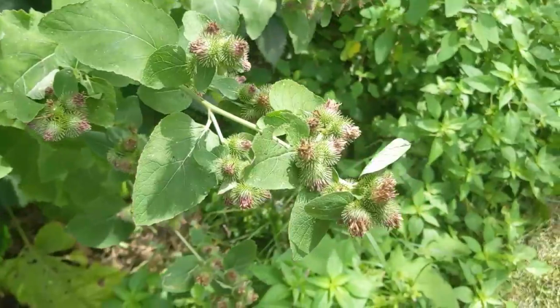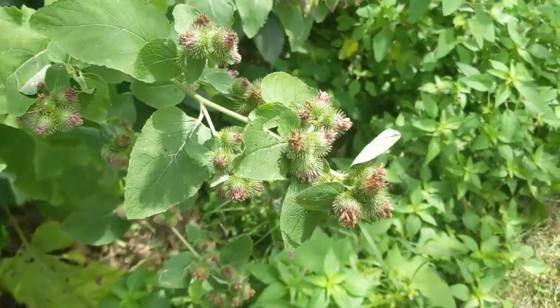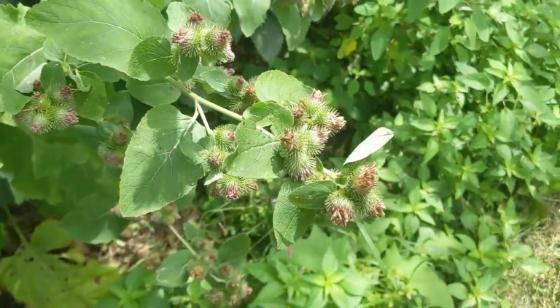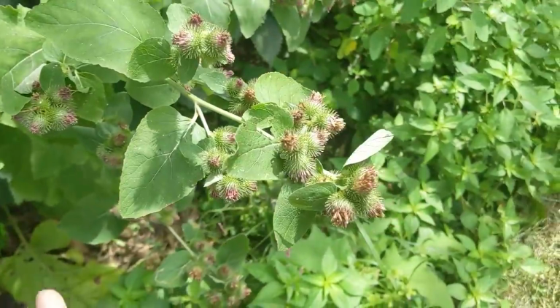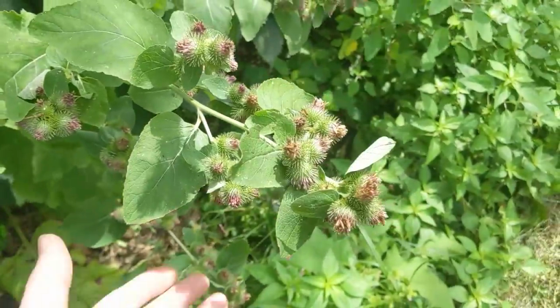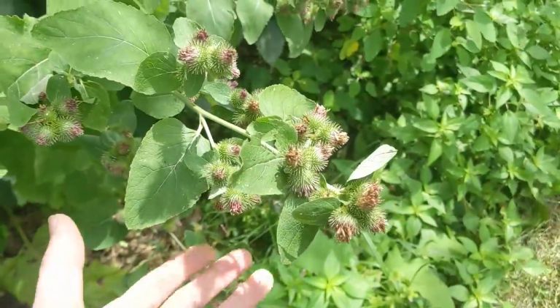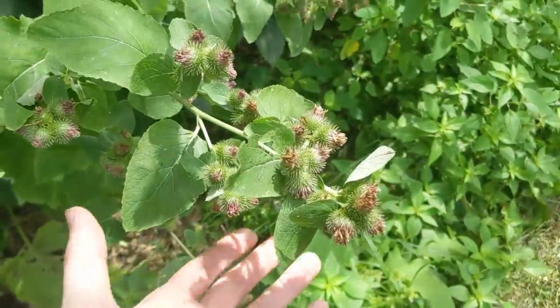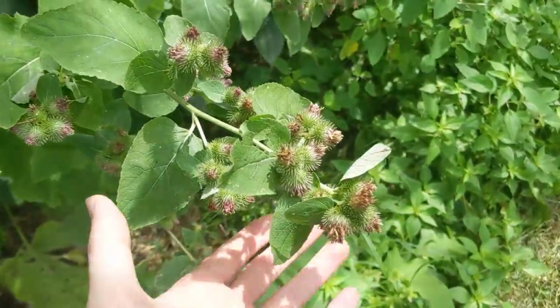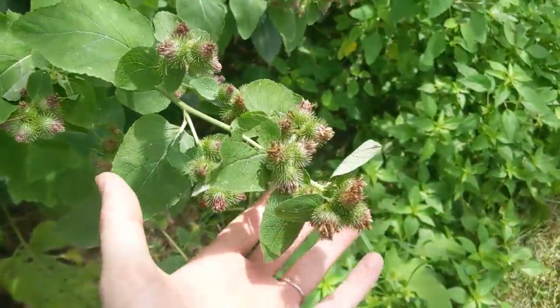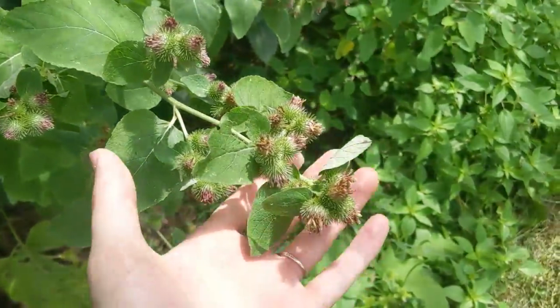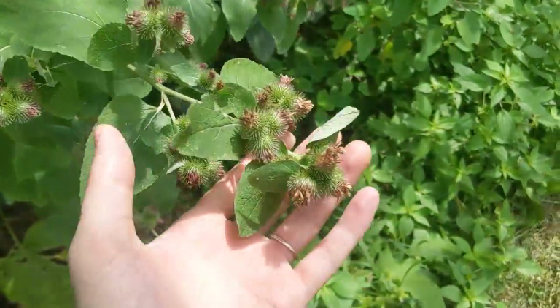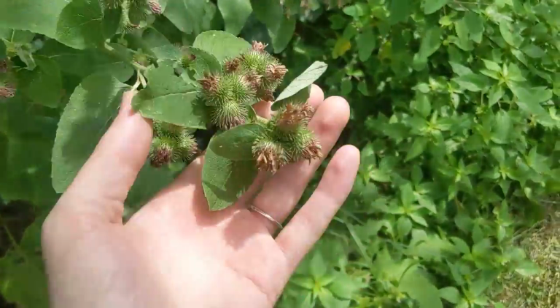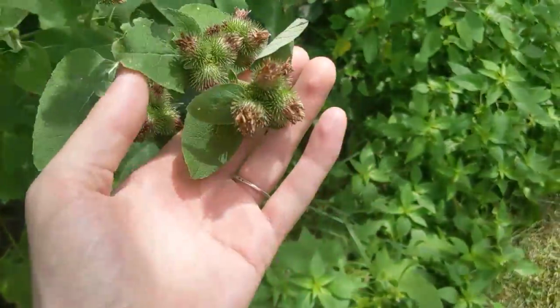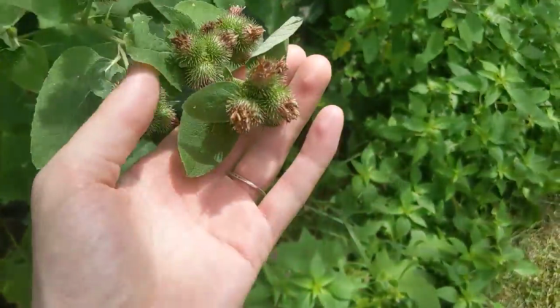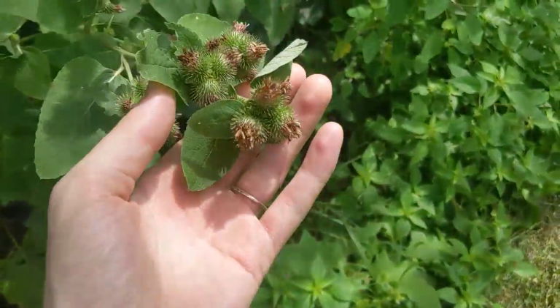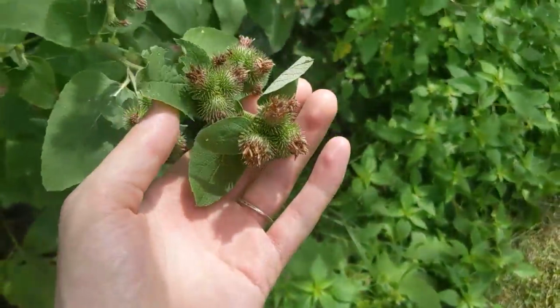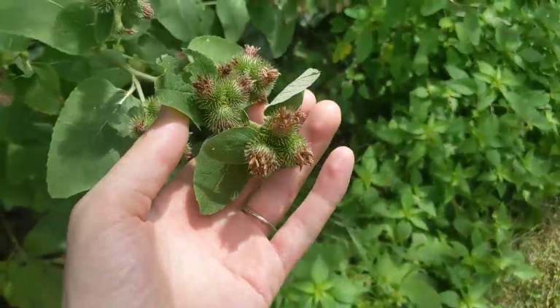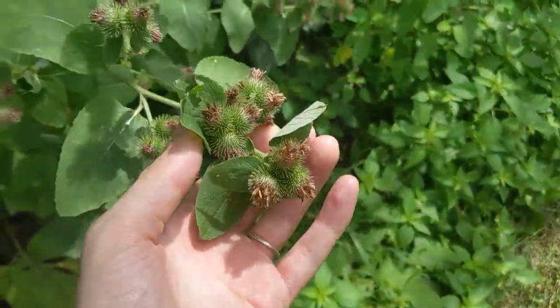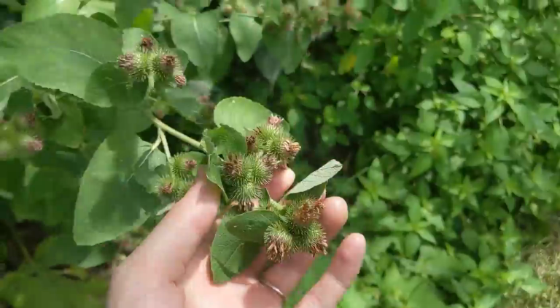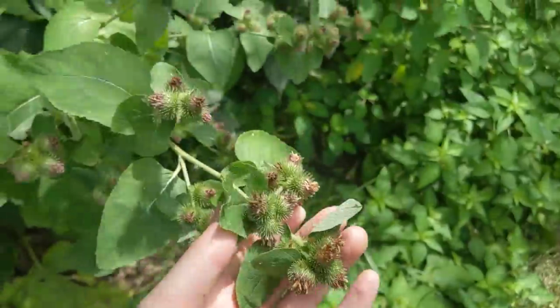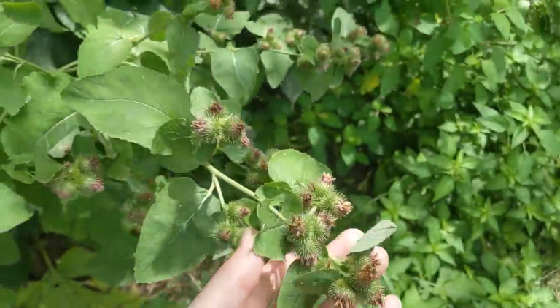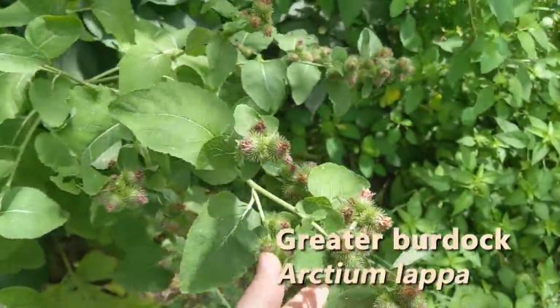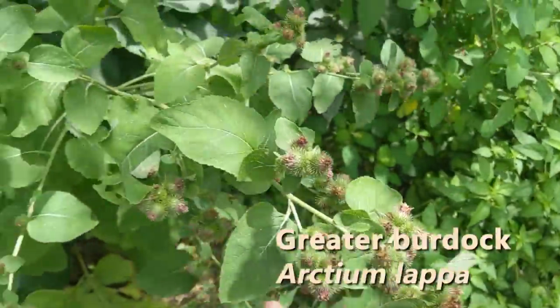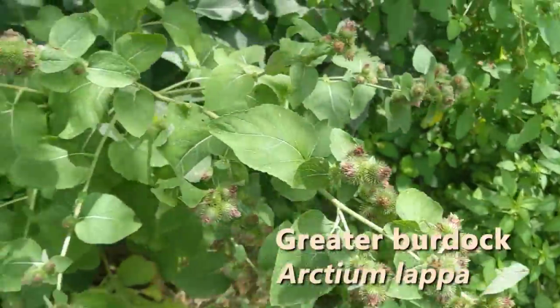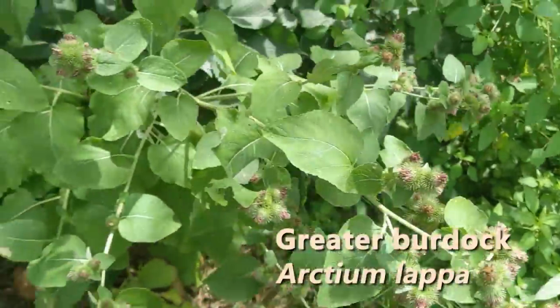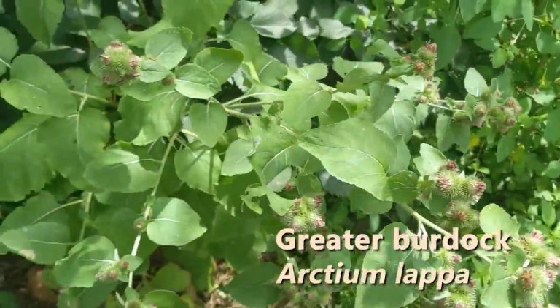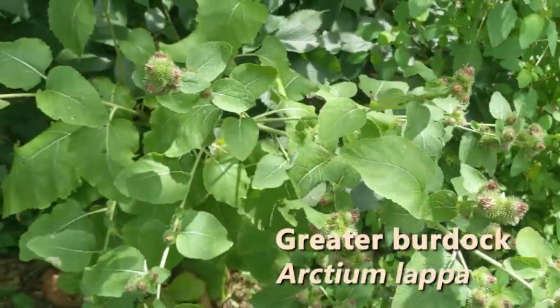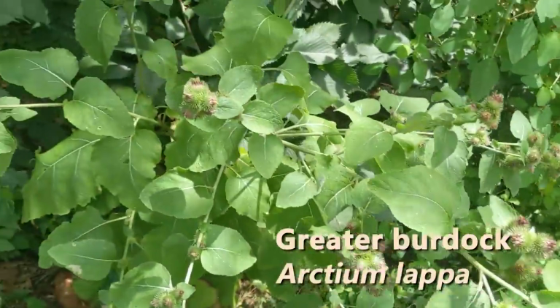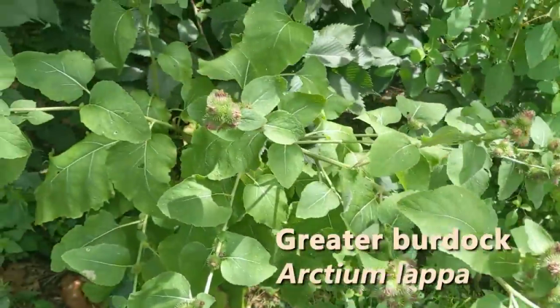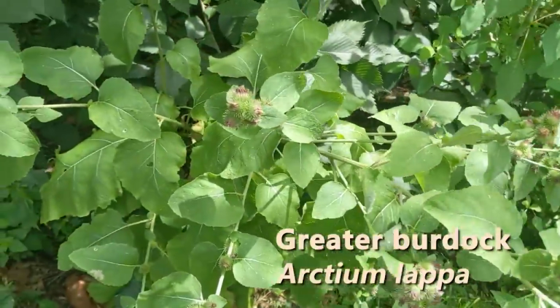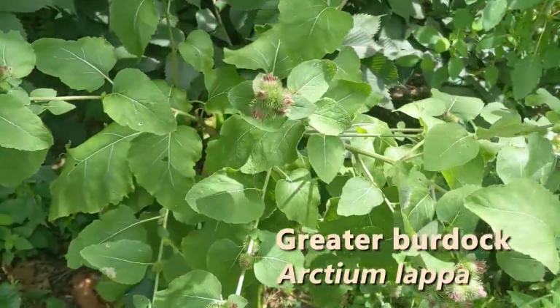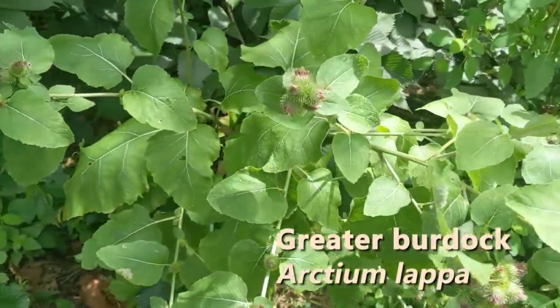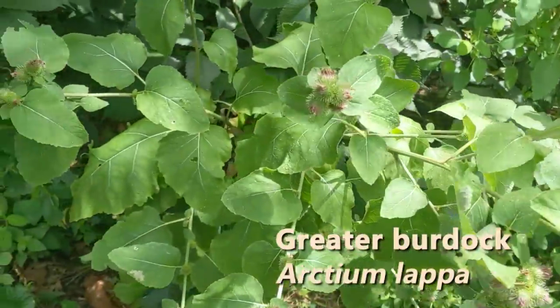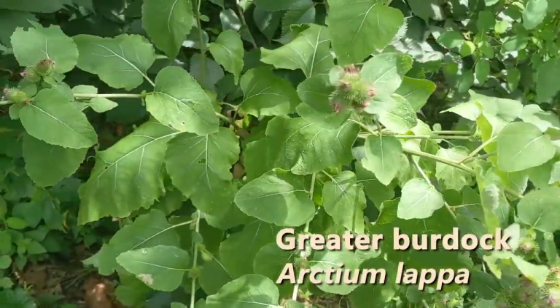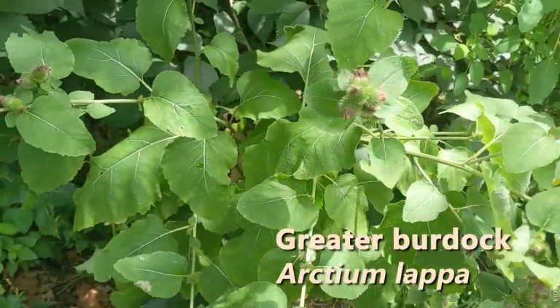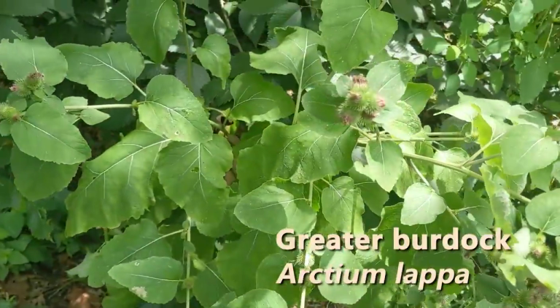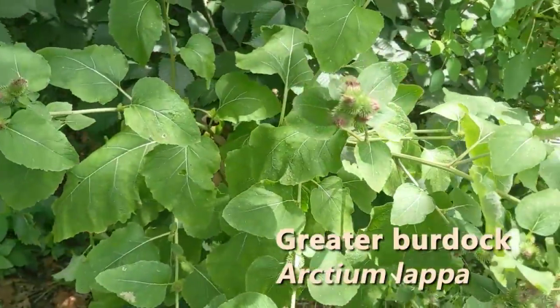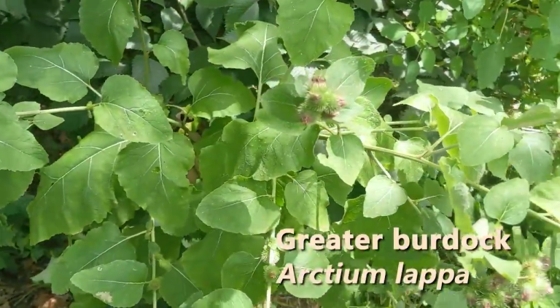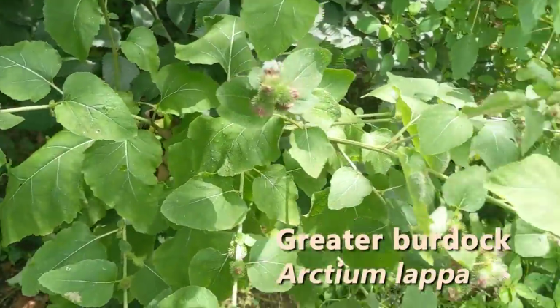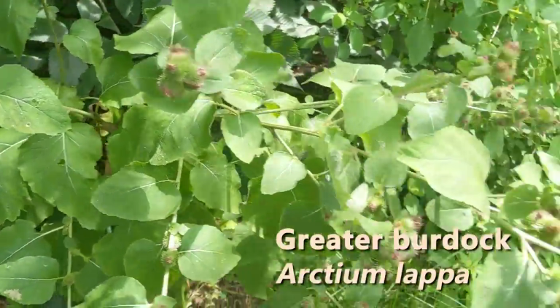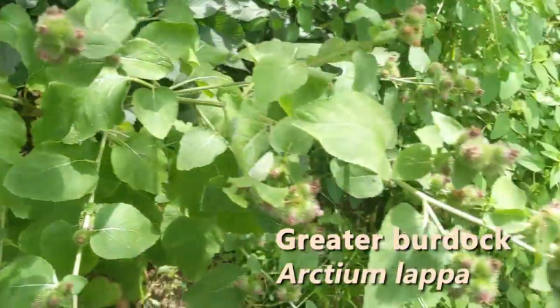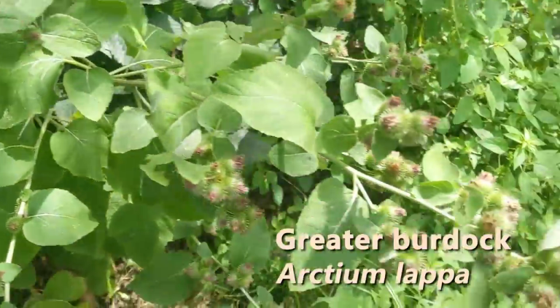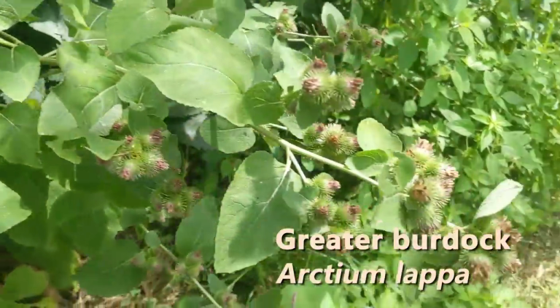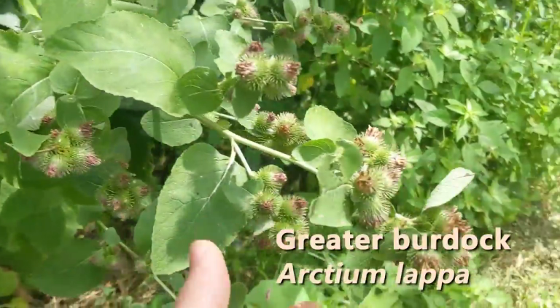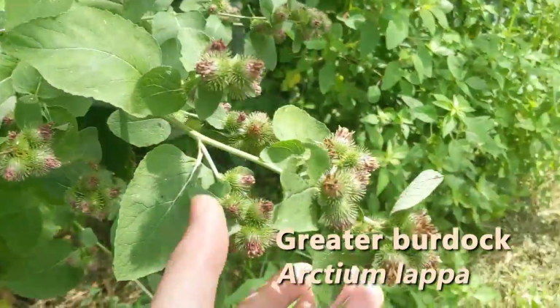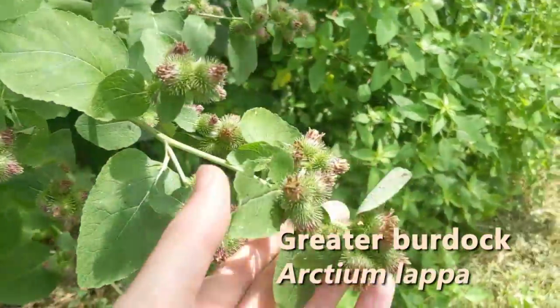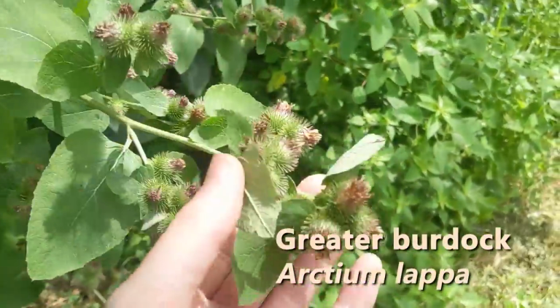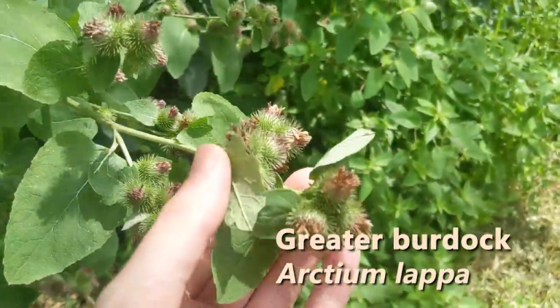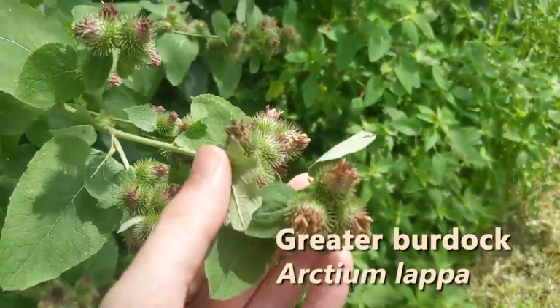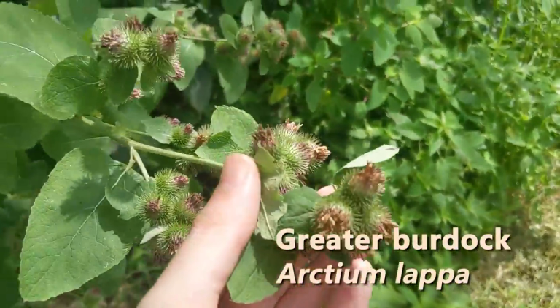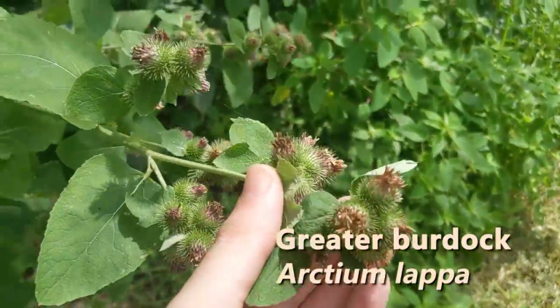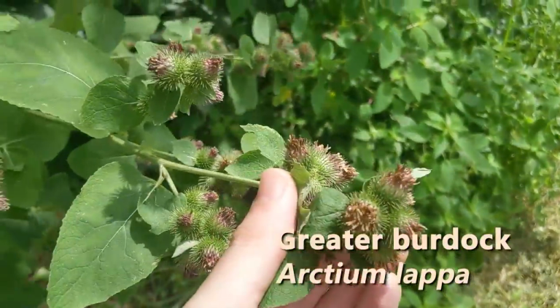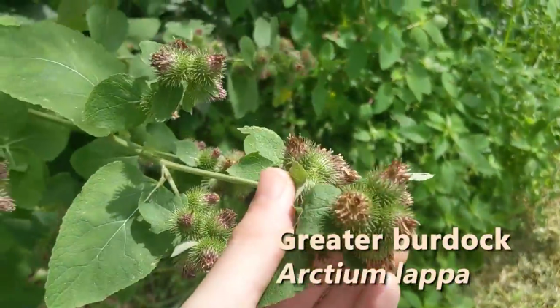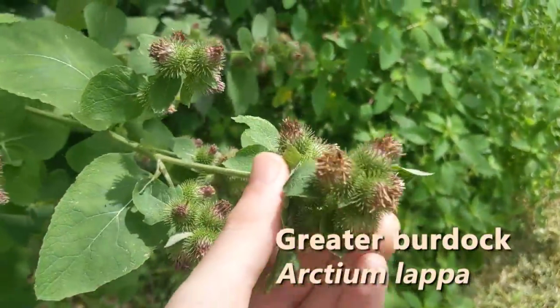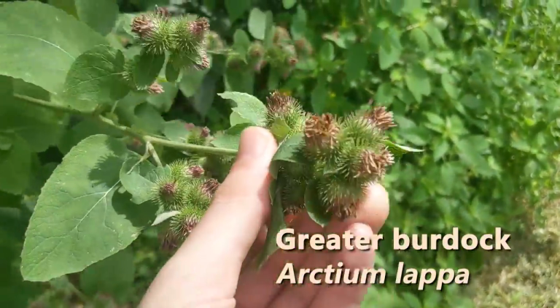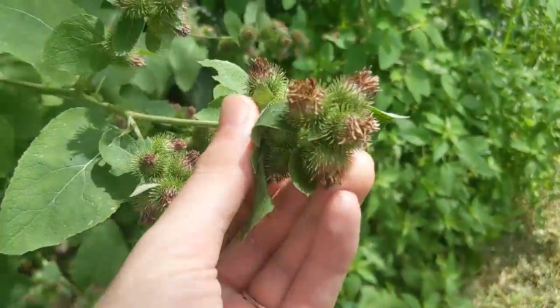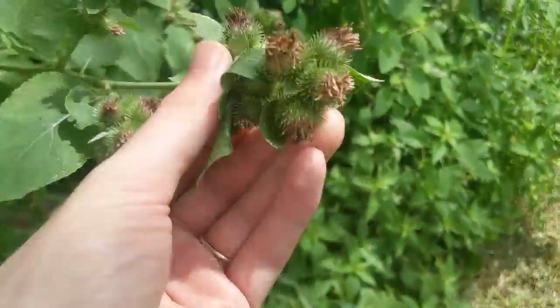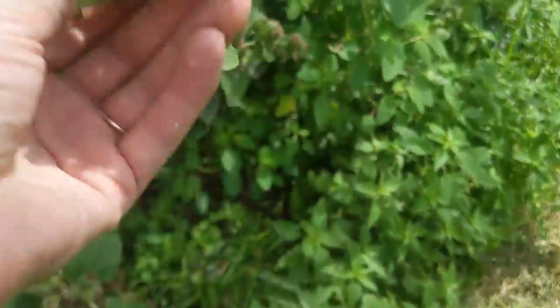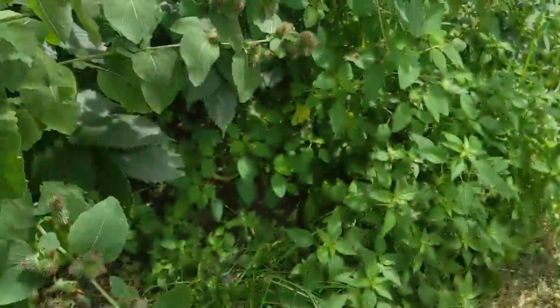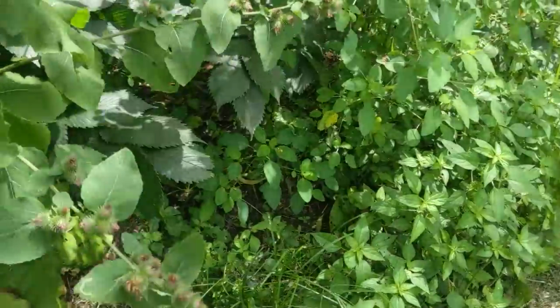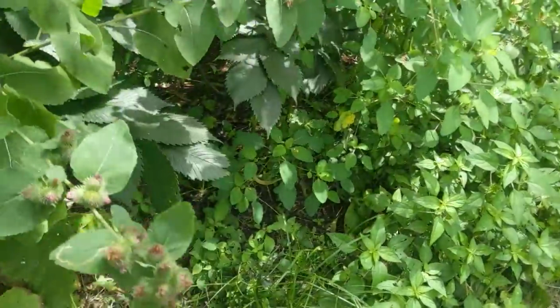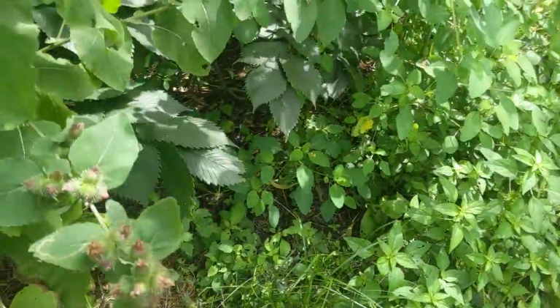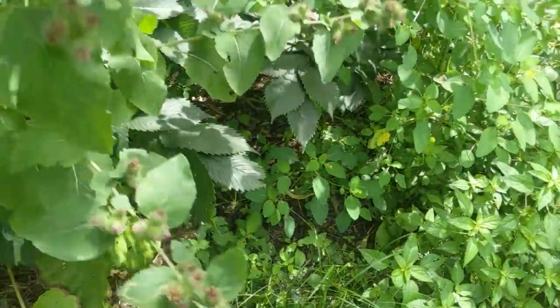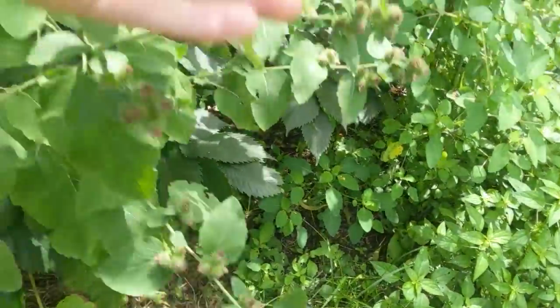Here we've got some crazy-looking spiky burdock, with a sort of thistly look.